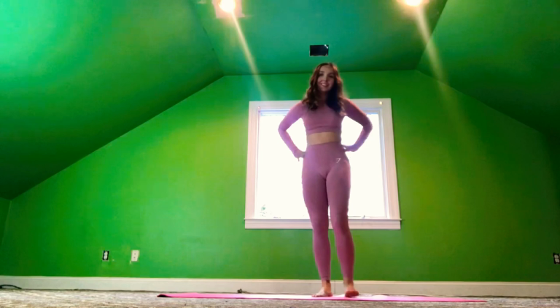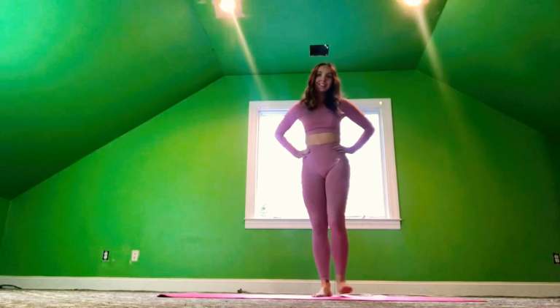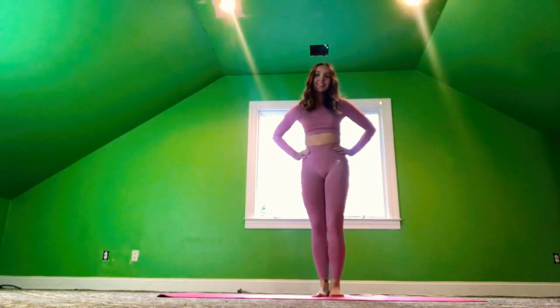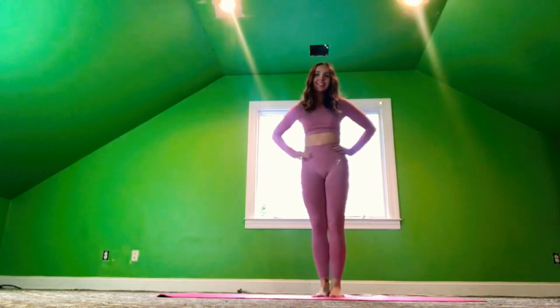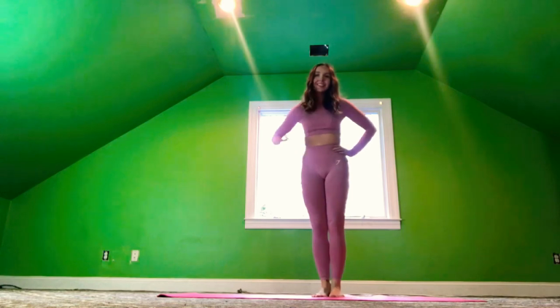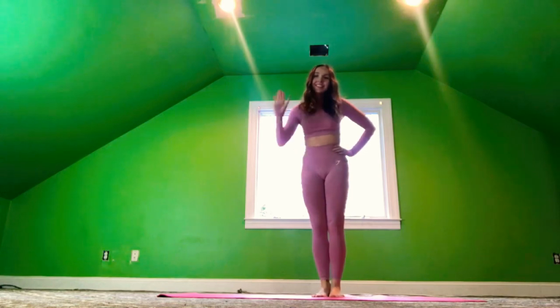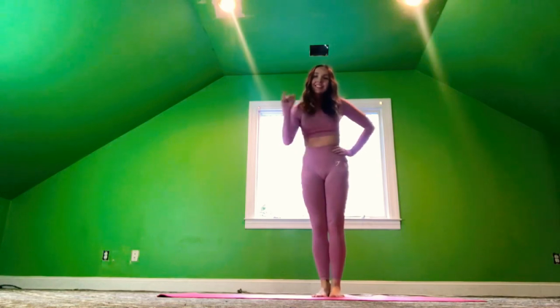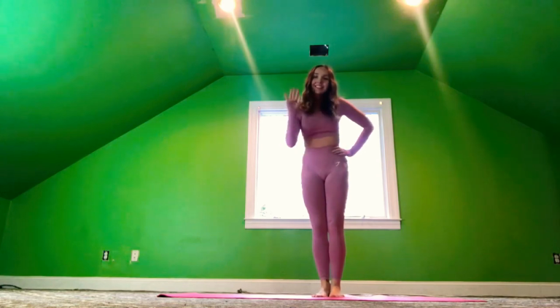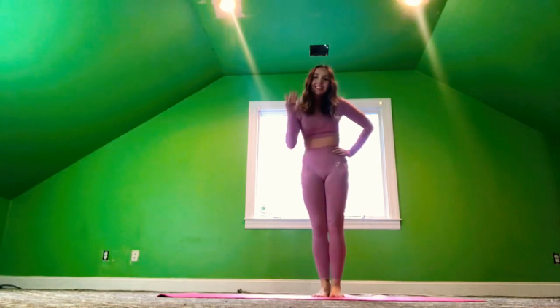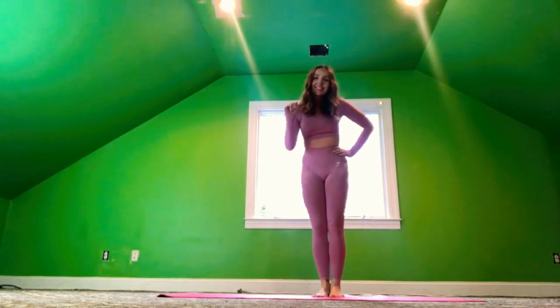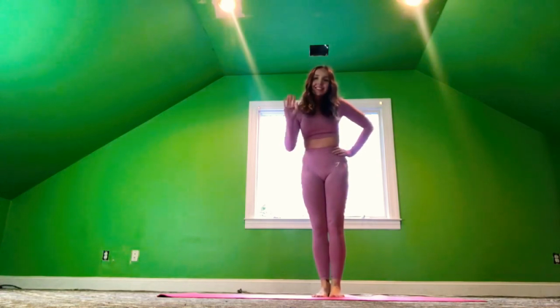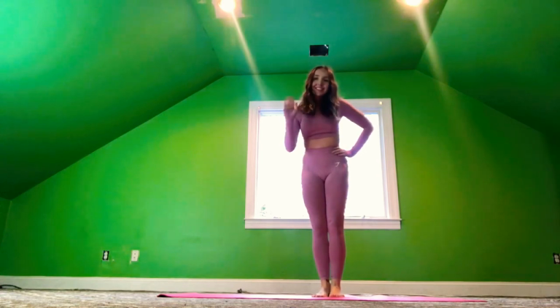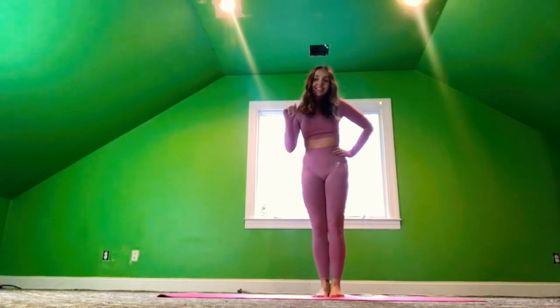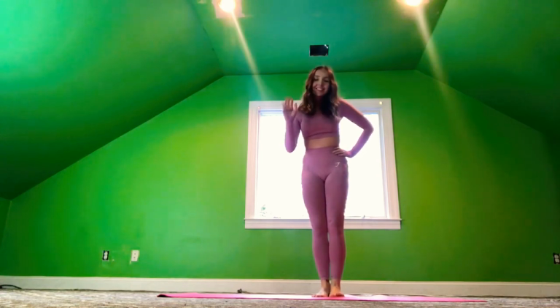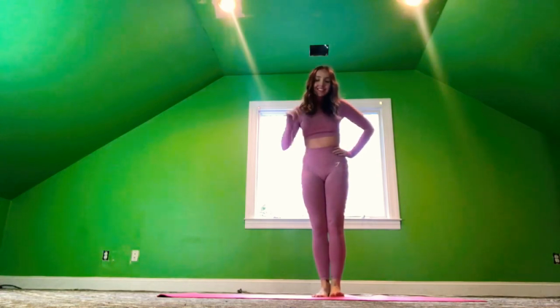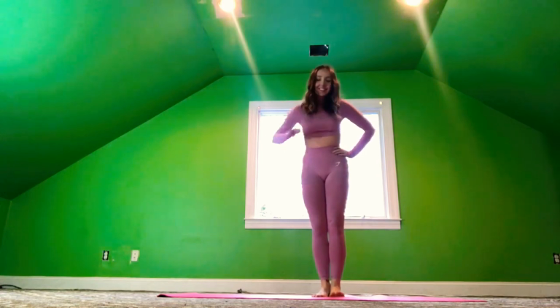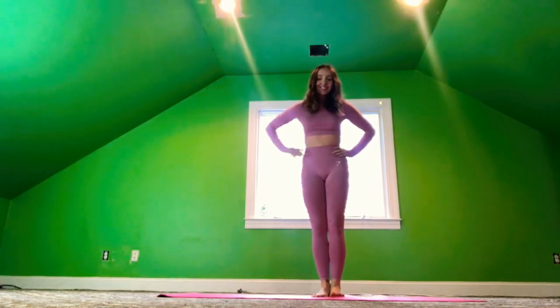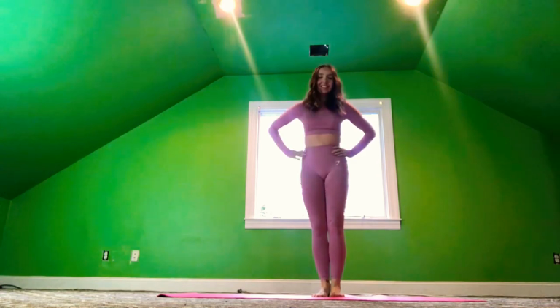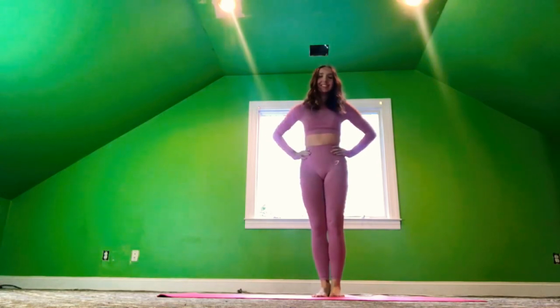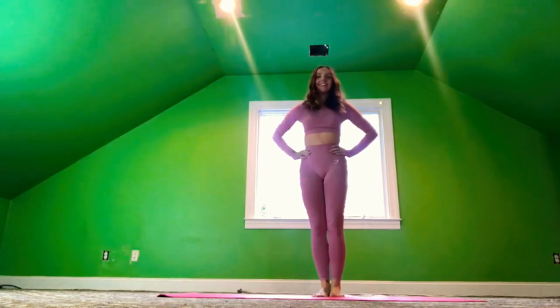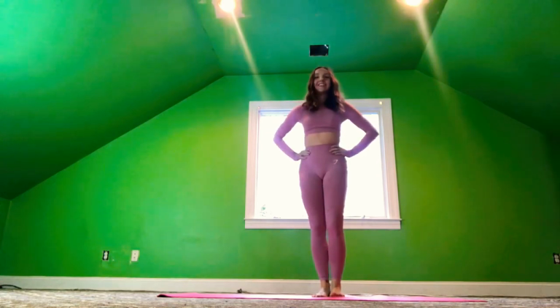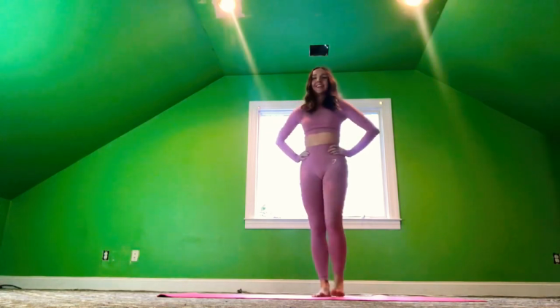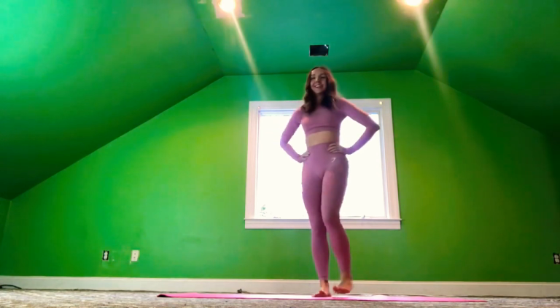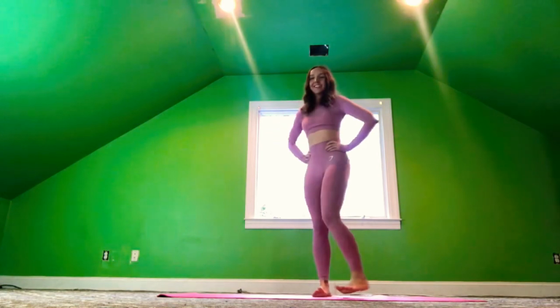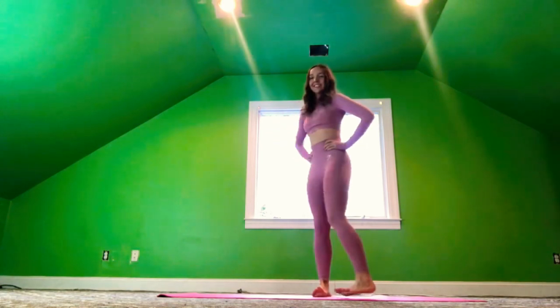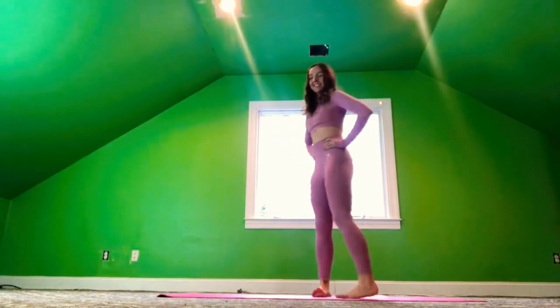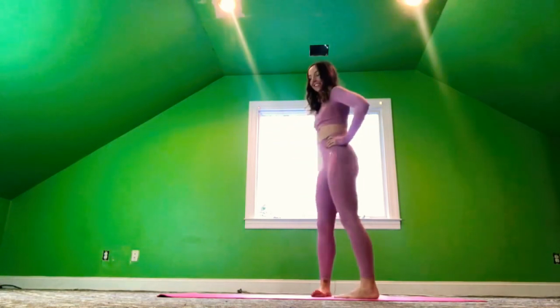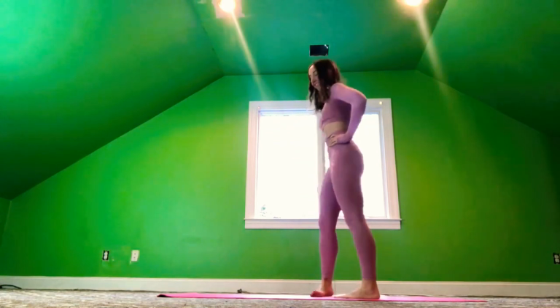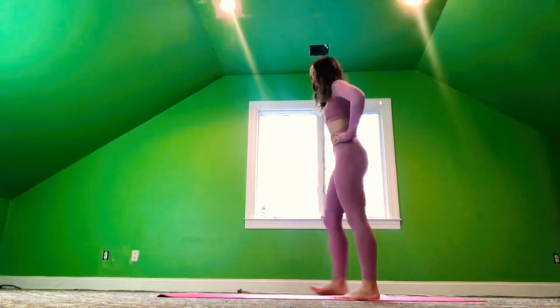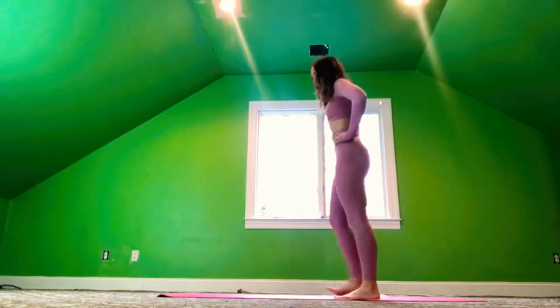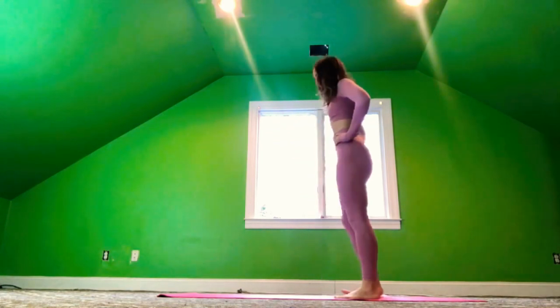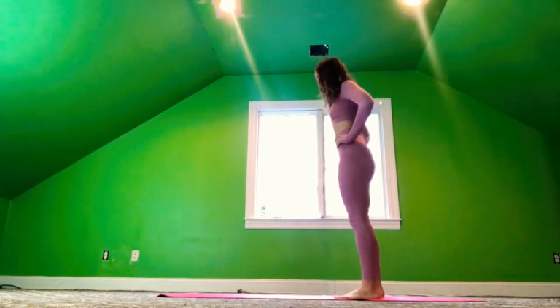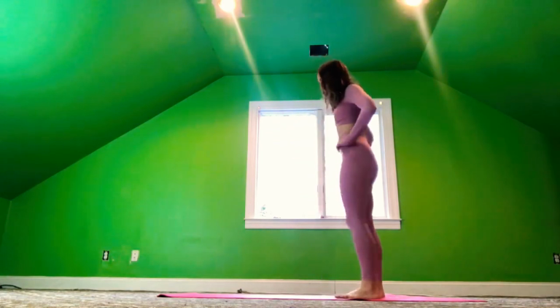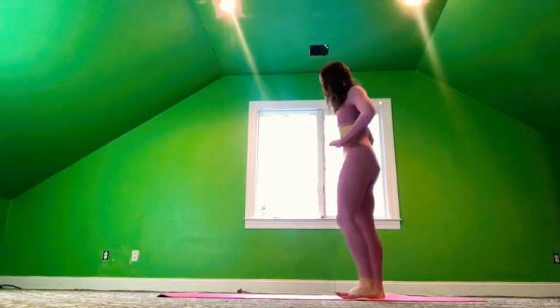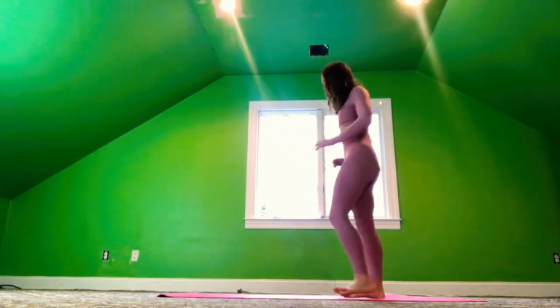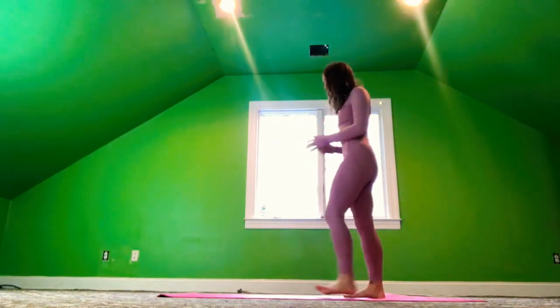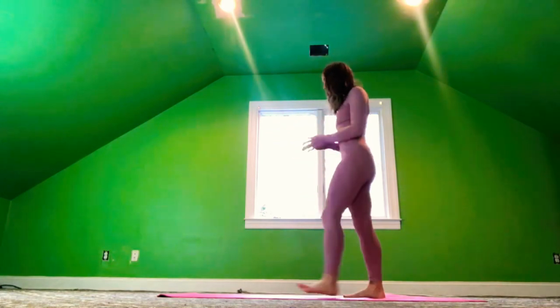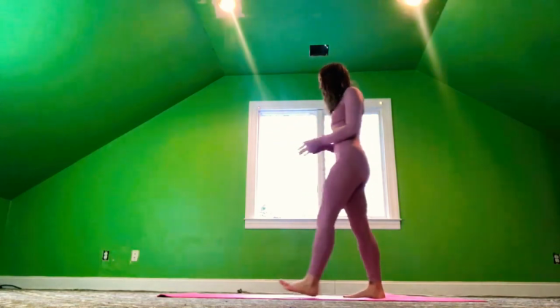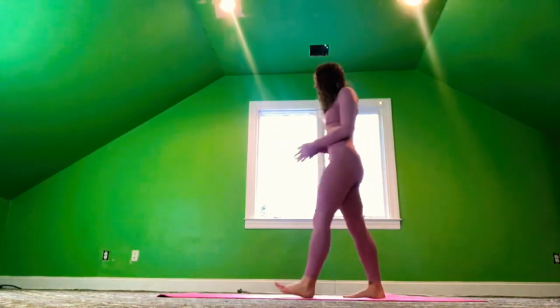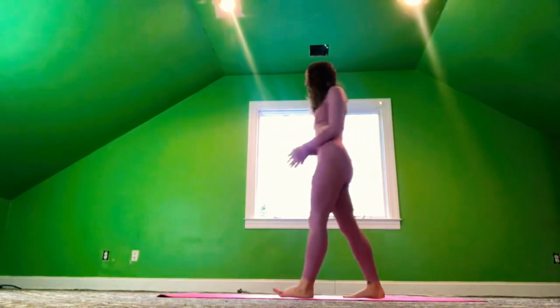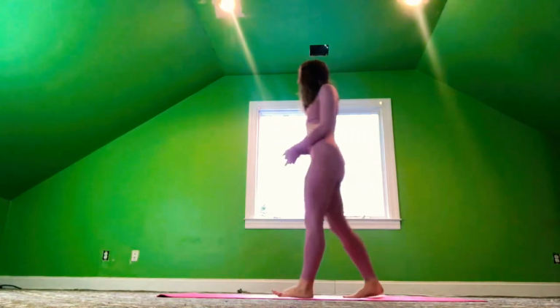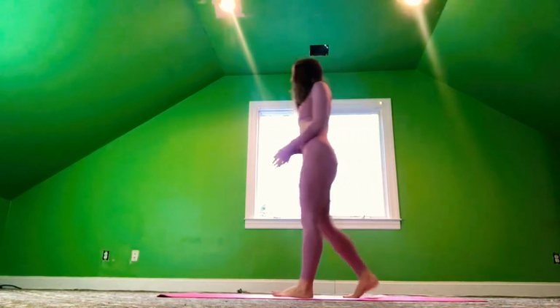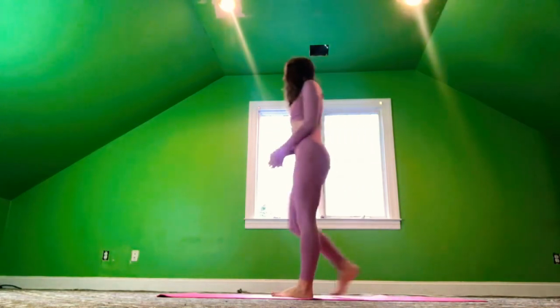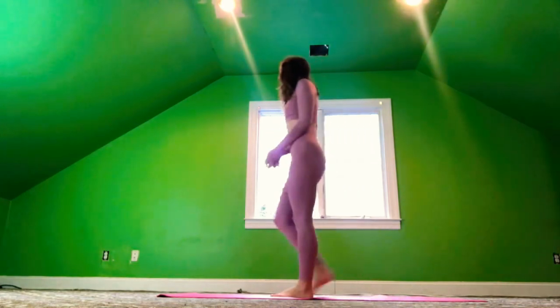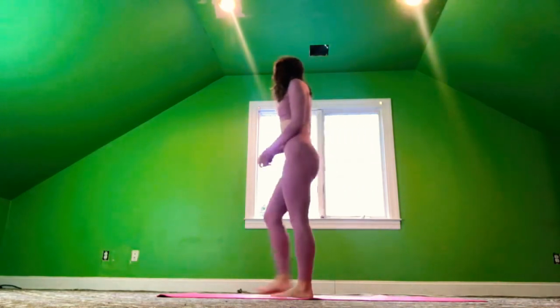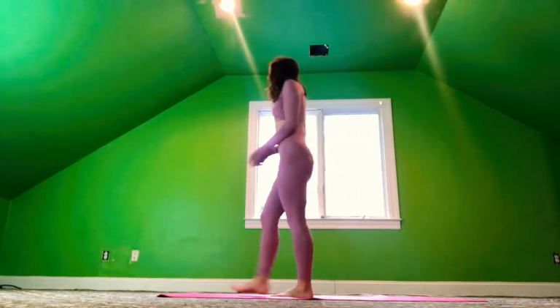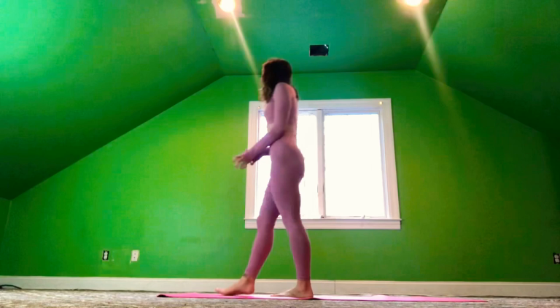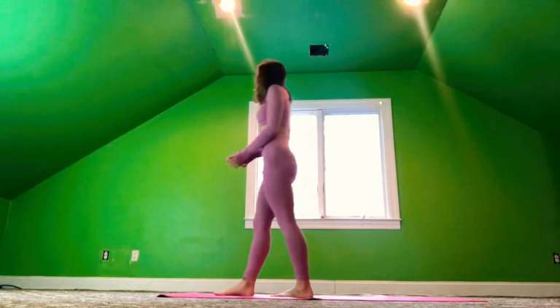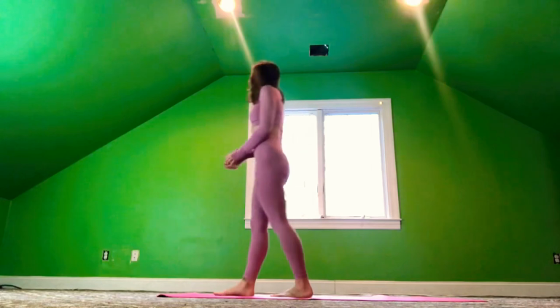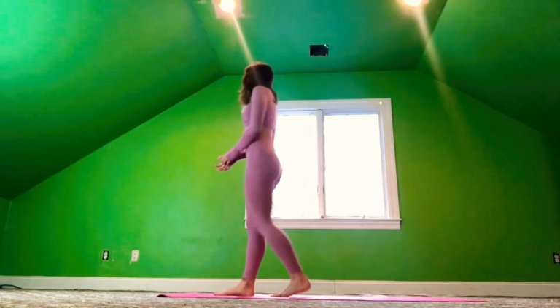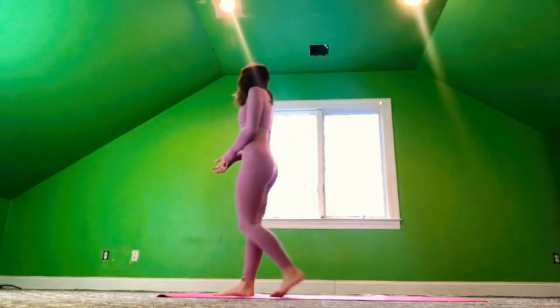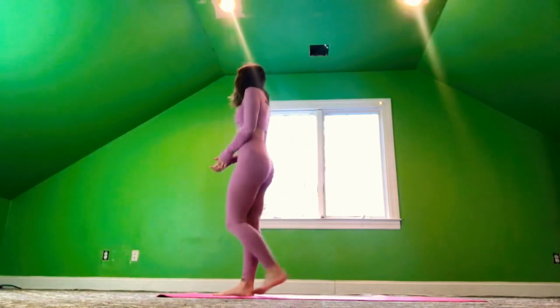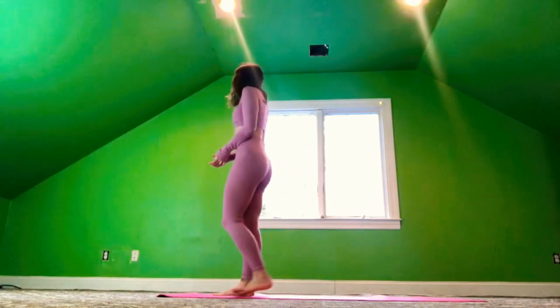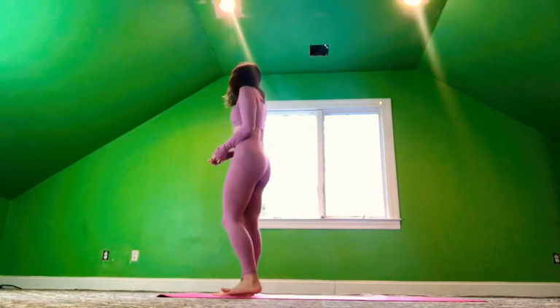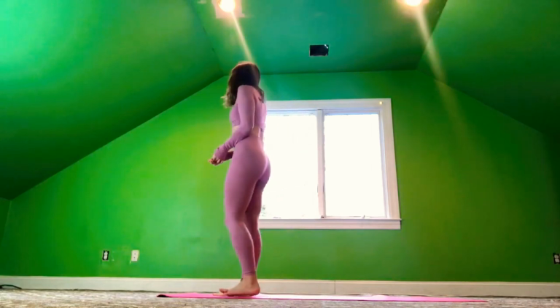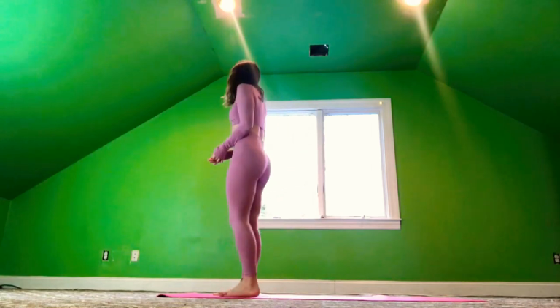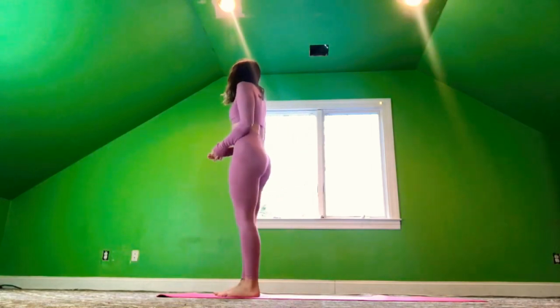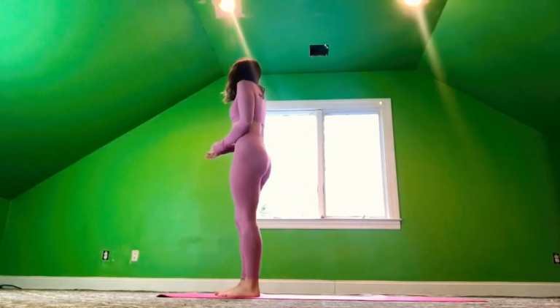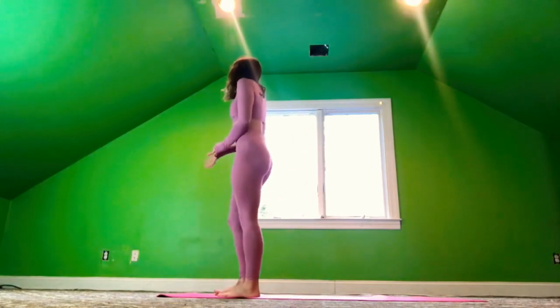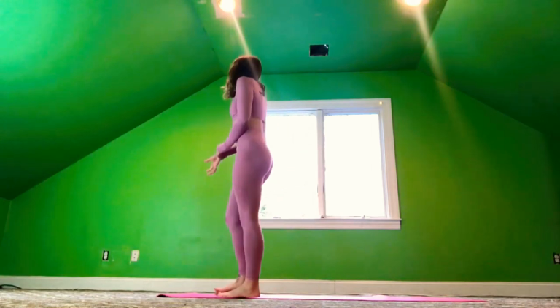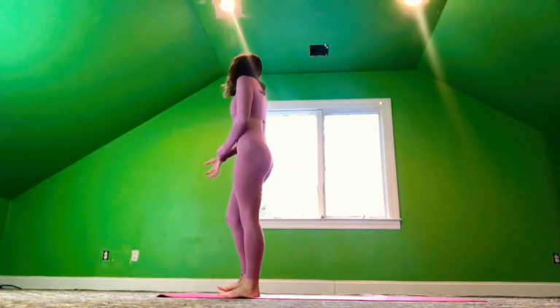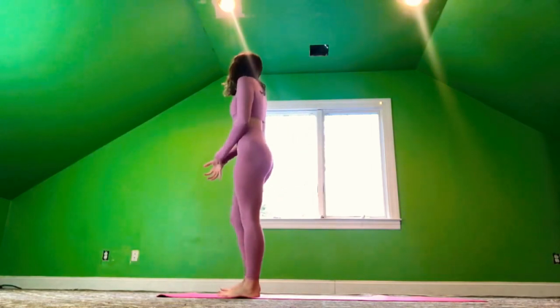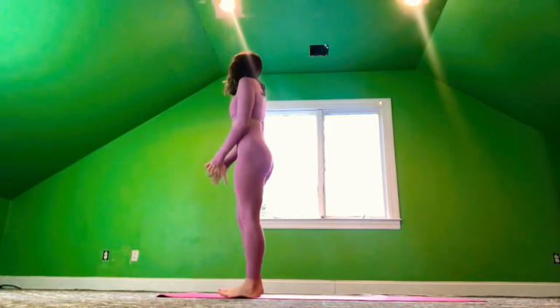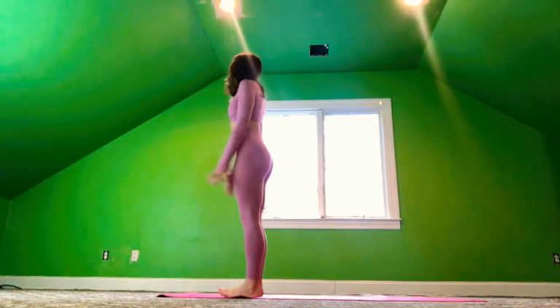Hi guys, welcome back. So we're going to do another yoga flow today, starting at the front of your mat.